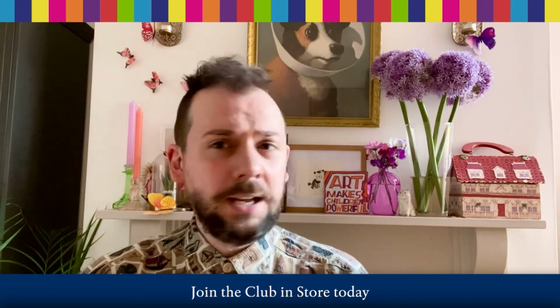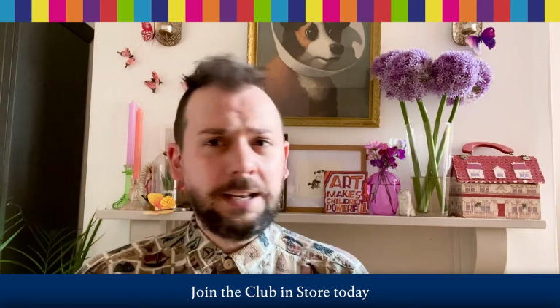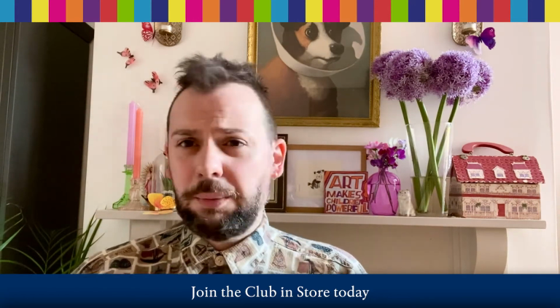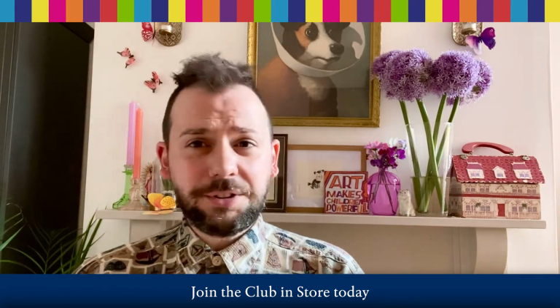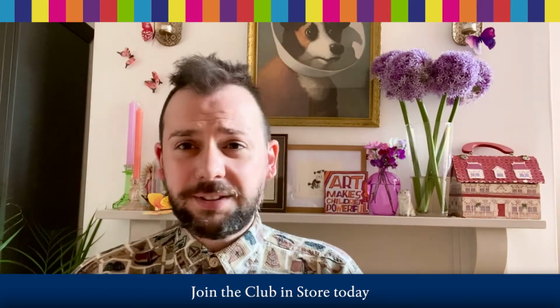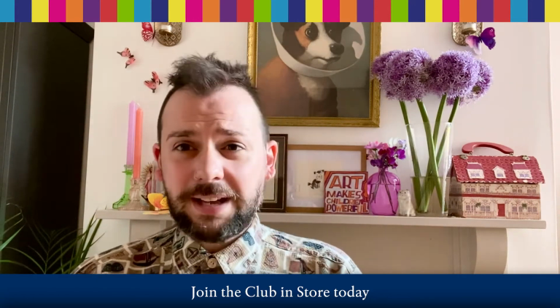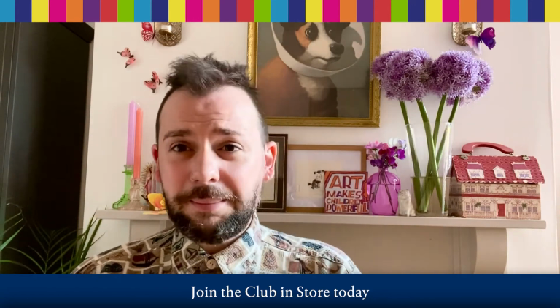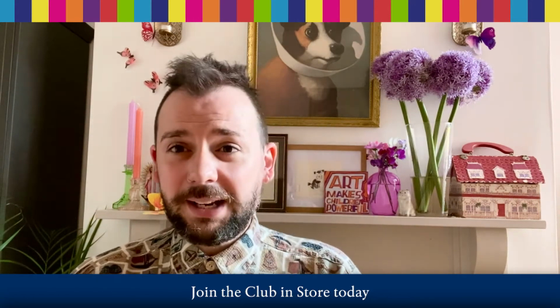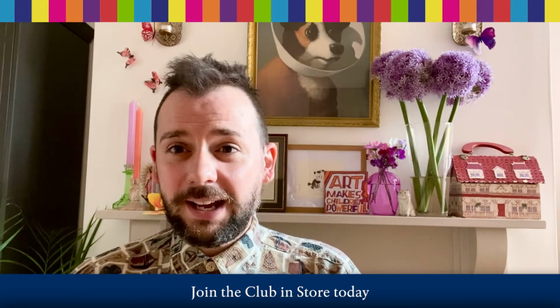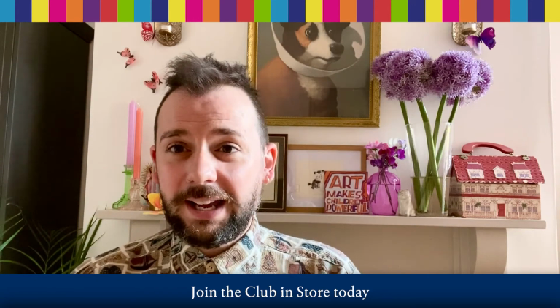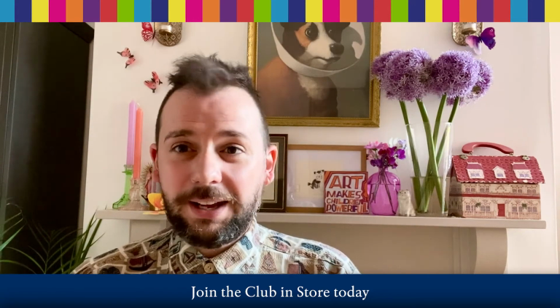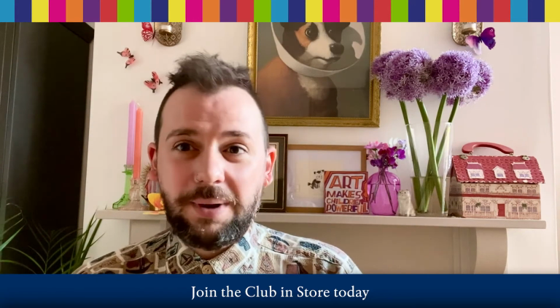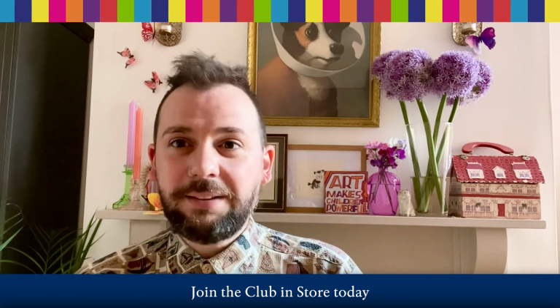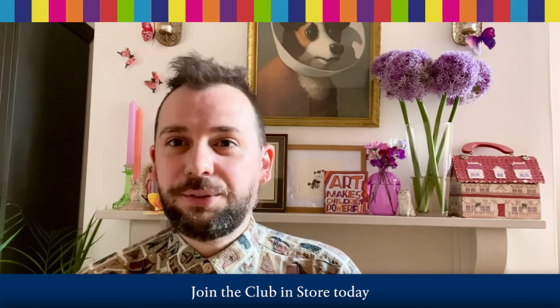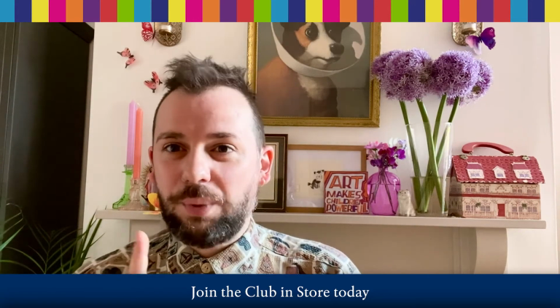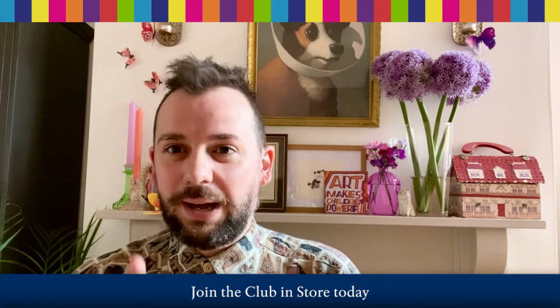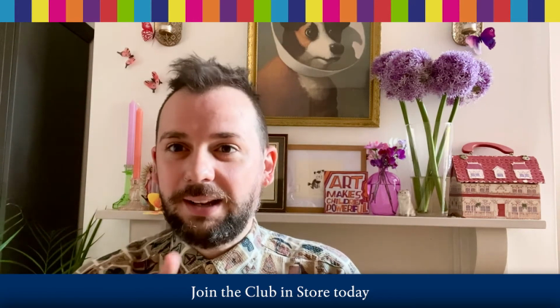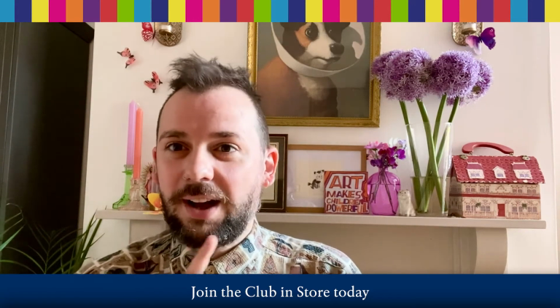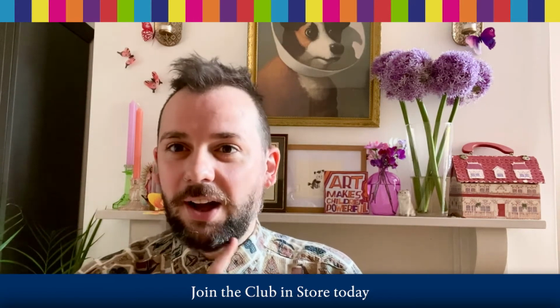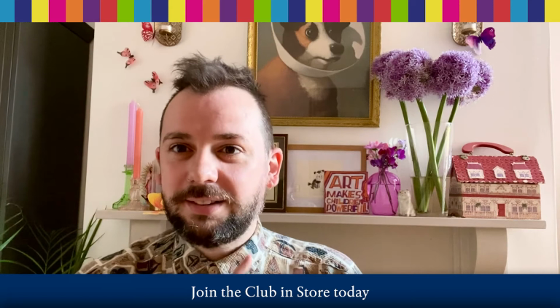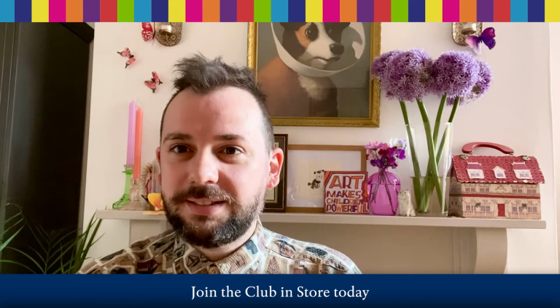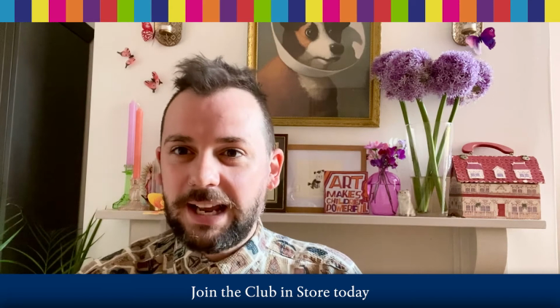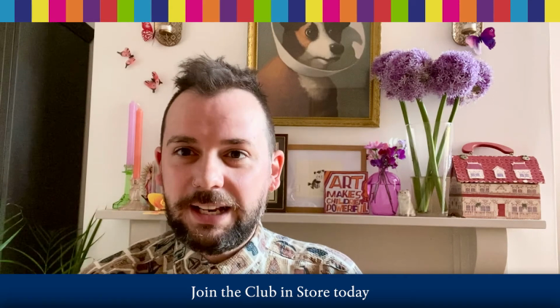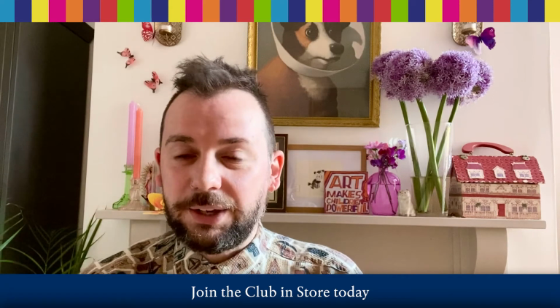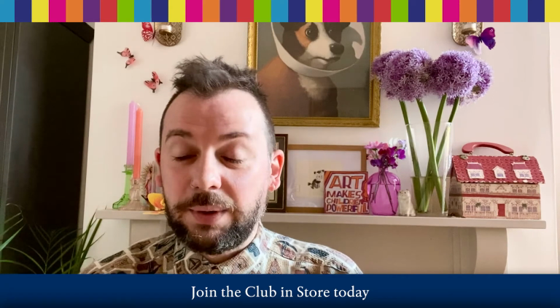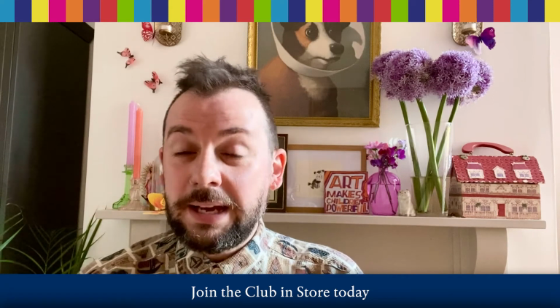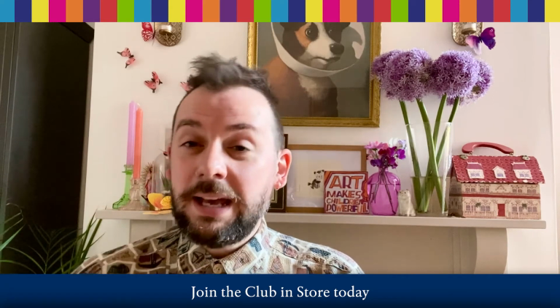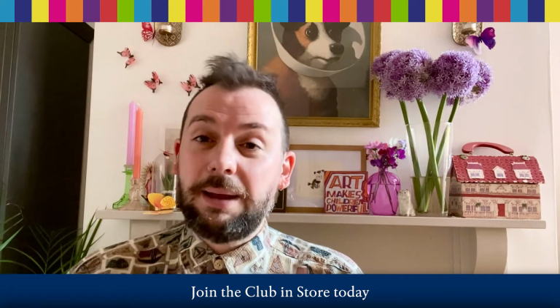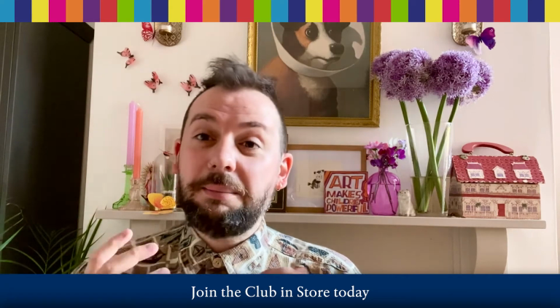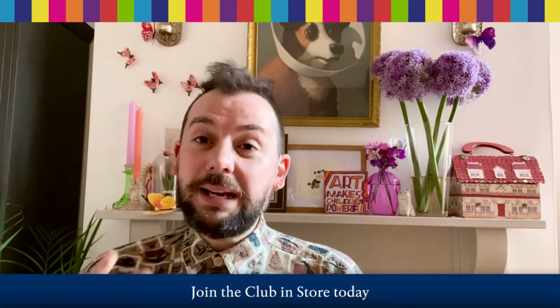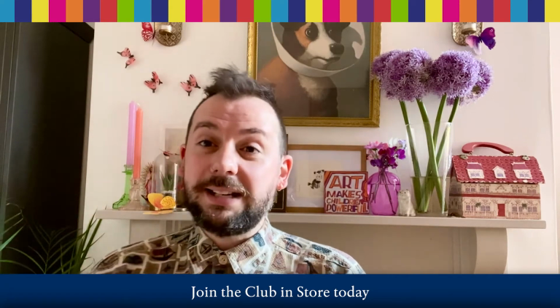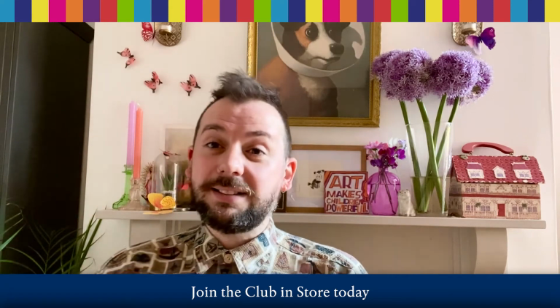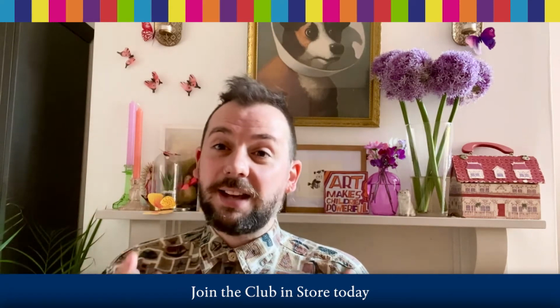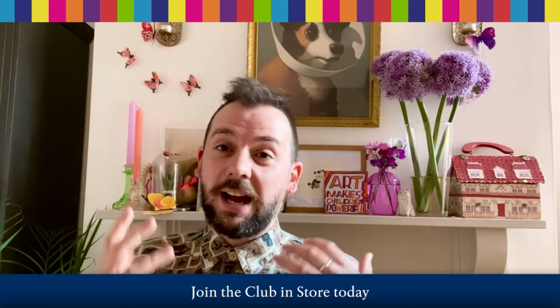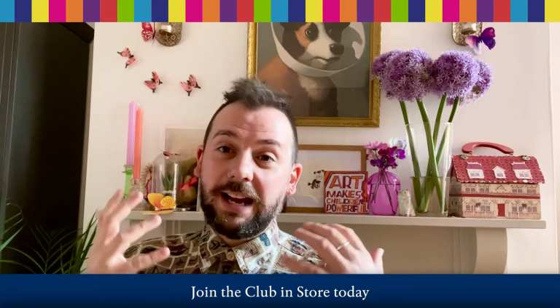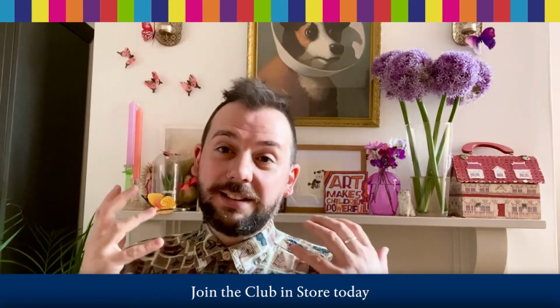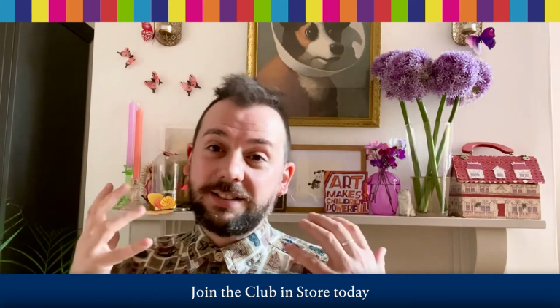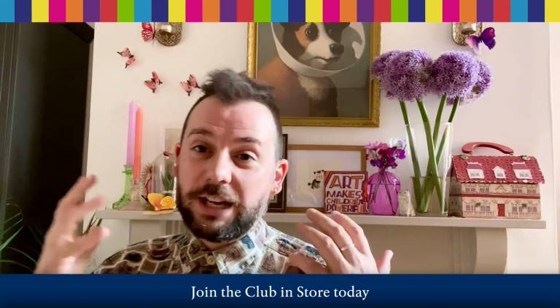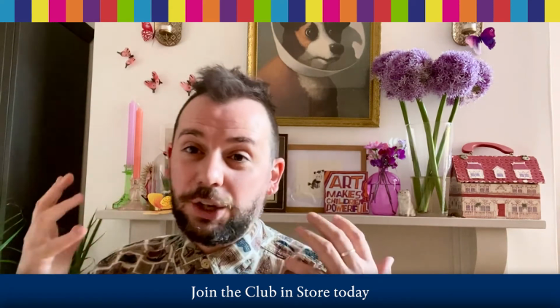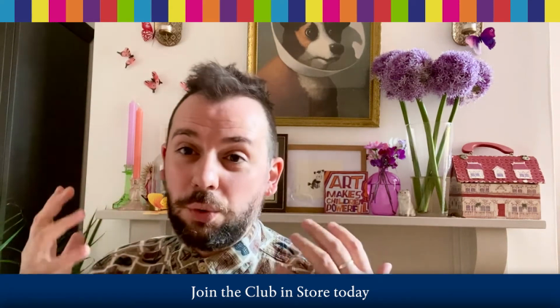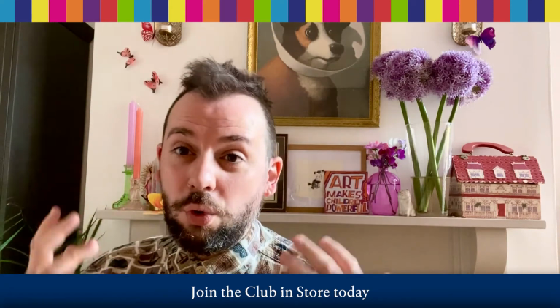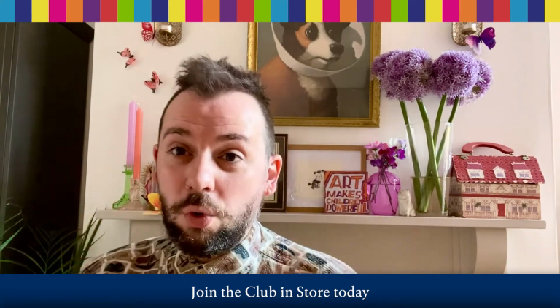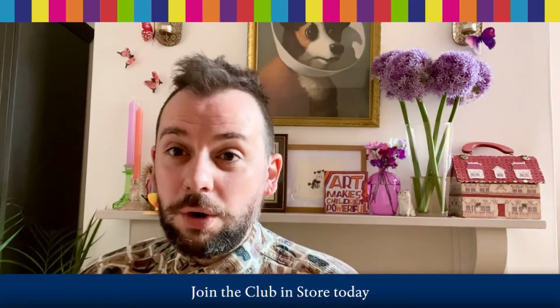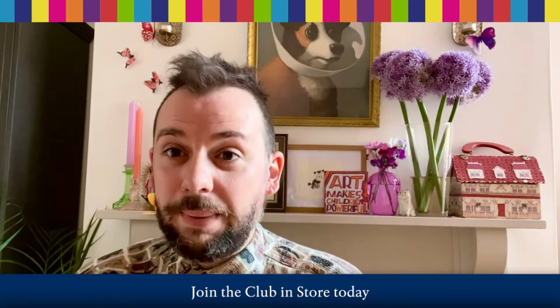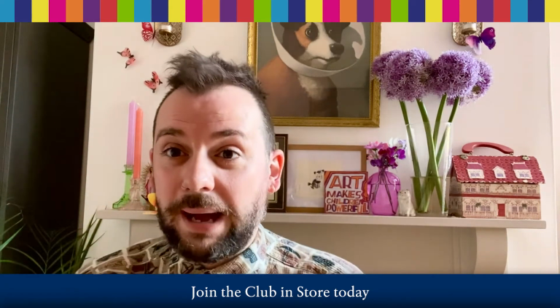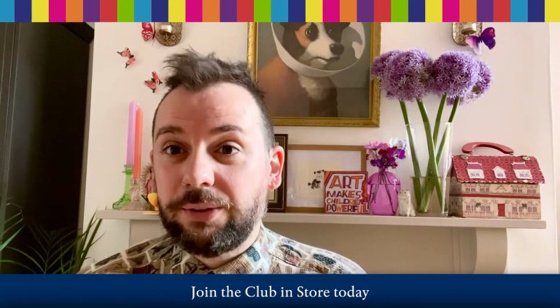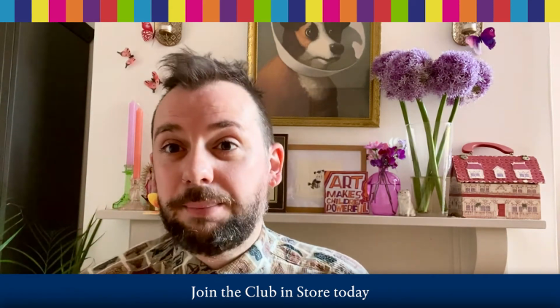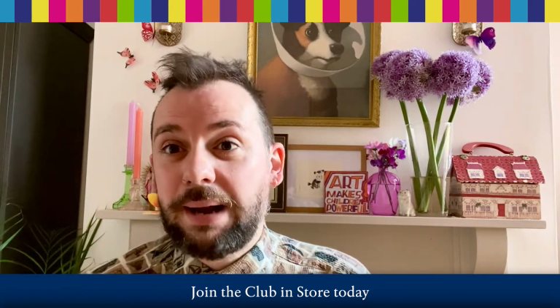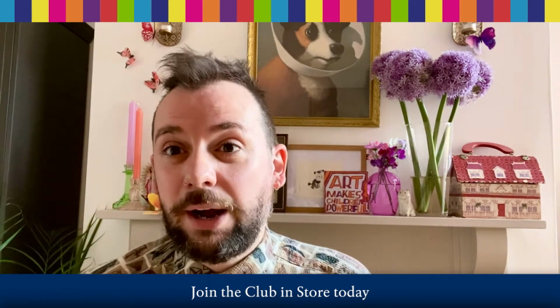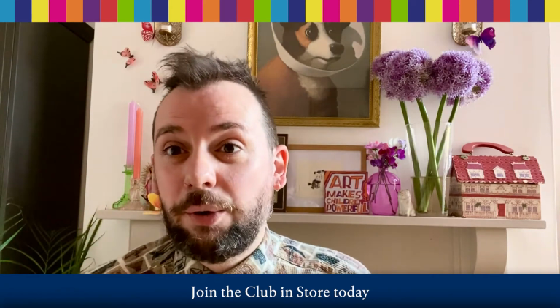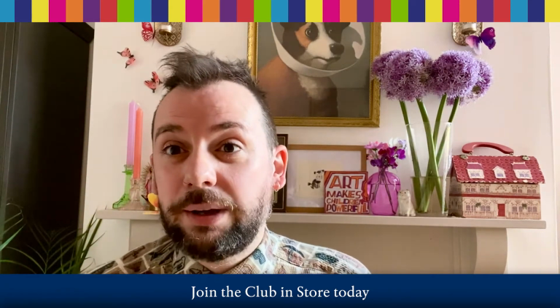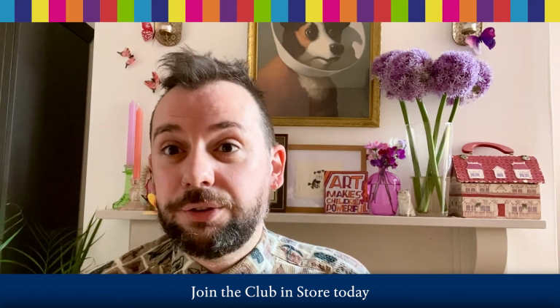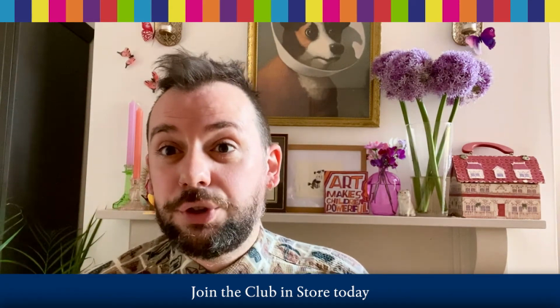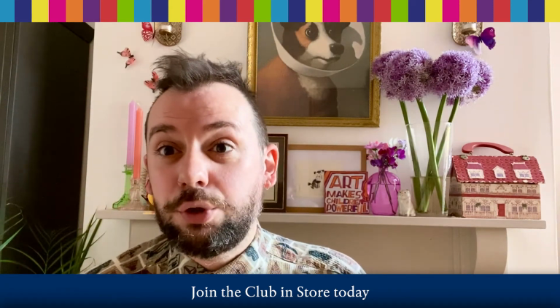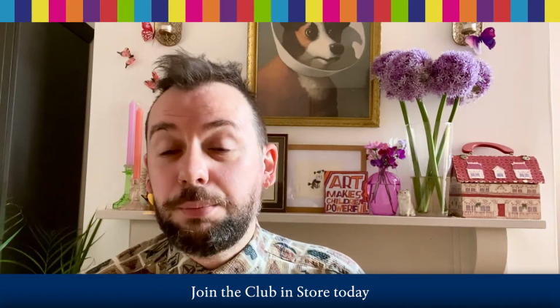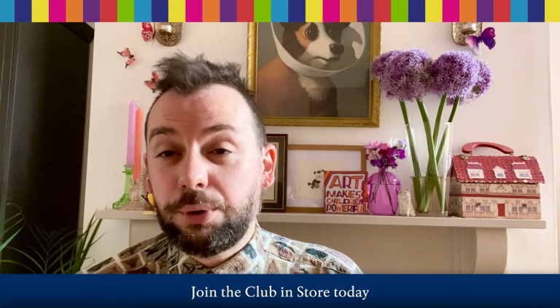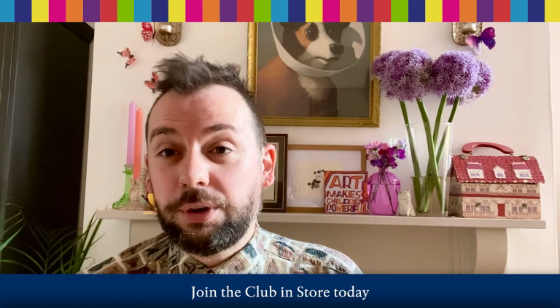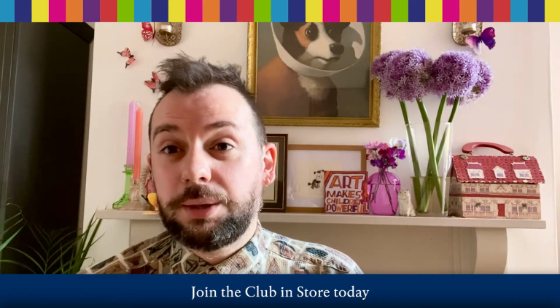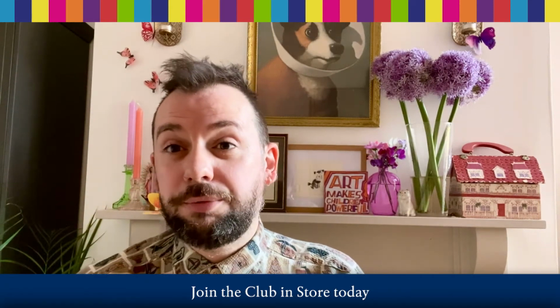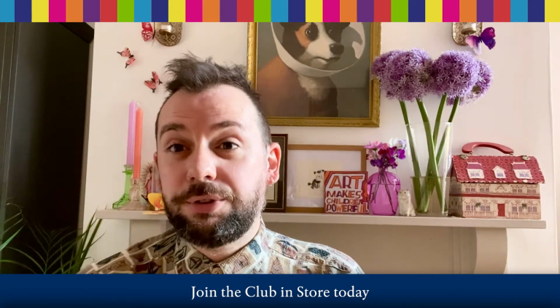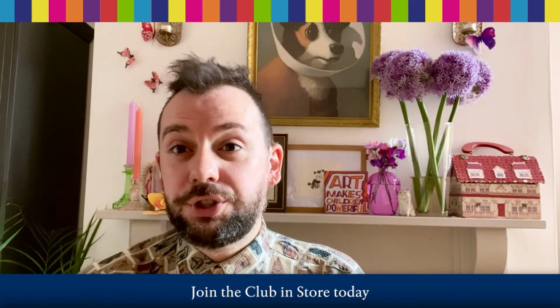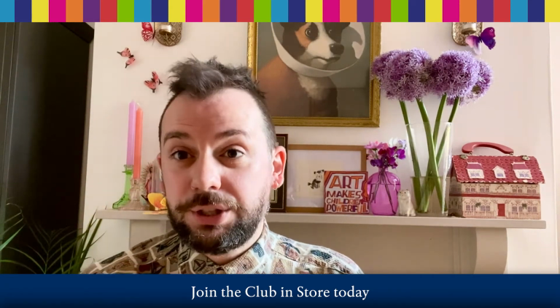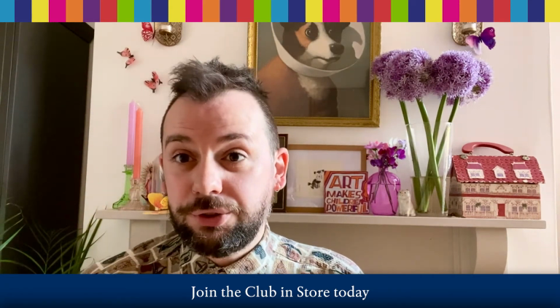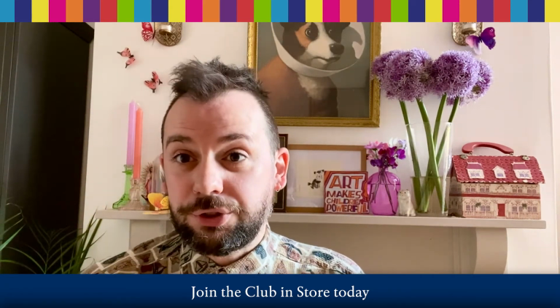Now what does that mean I hear you ask? Well, I'll tell you. It means that I get to tell you all about the Blackwells new book club for children.